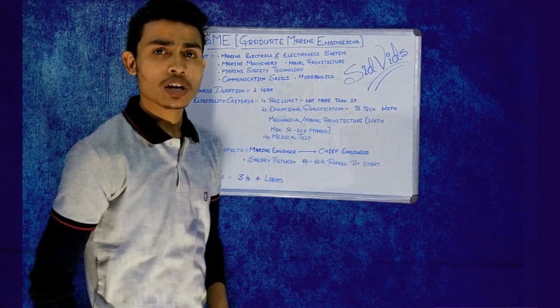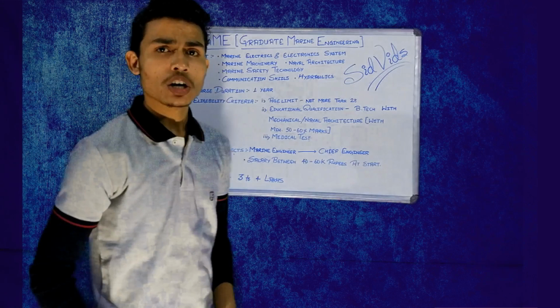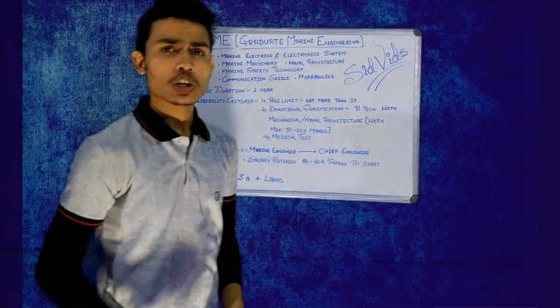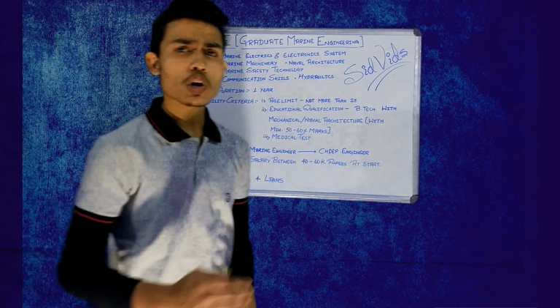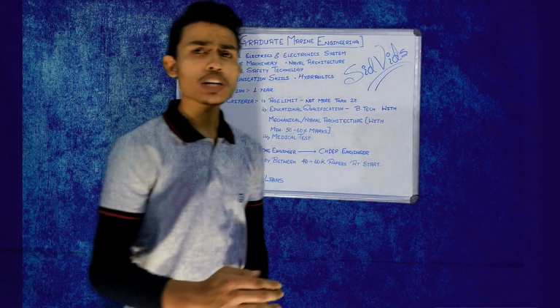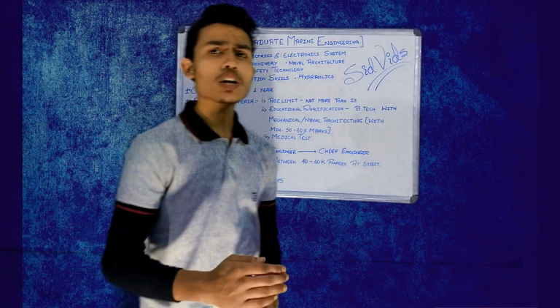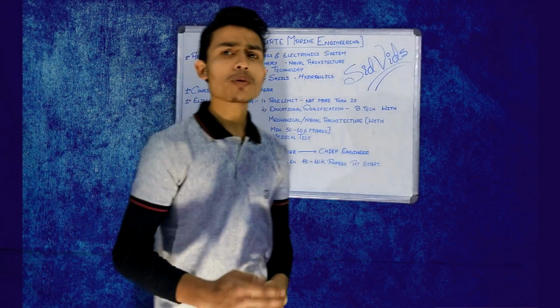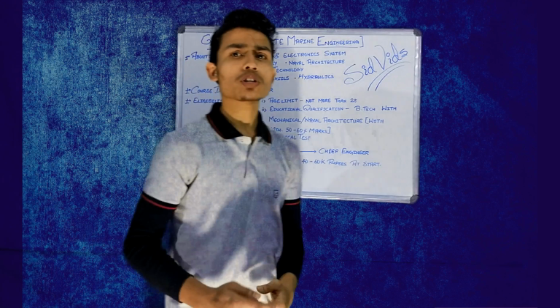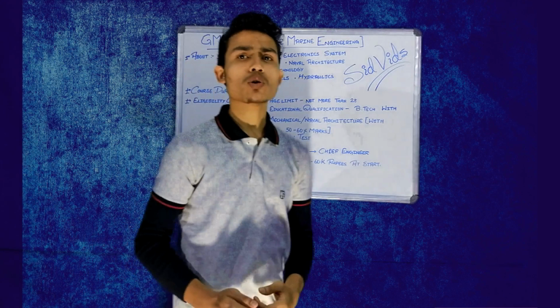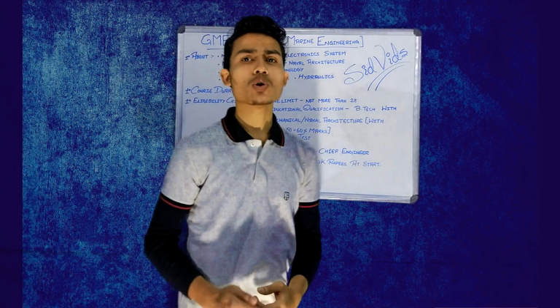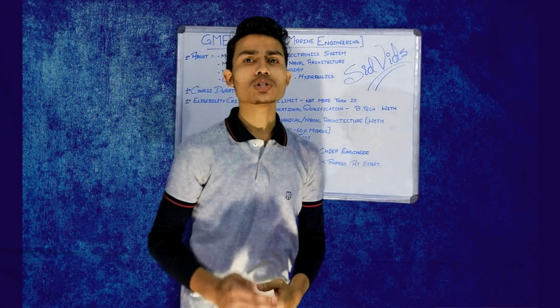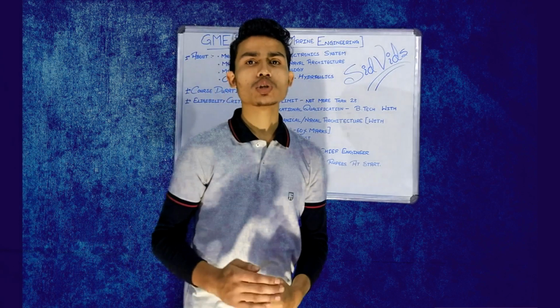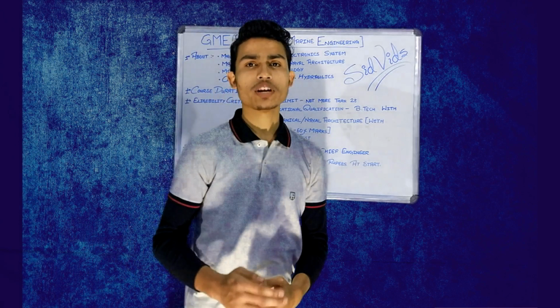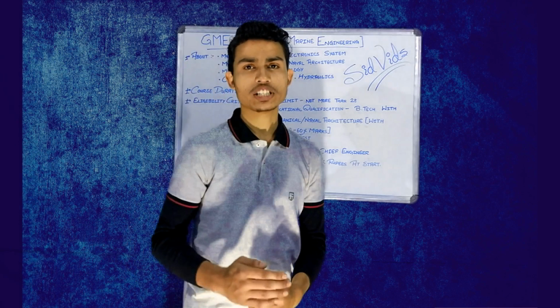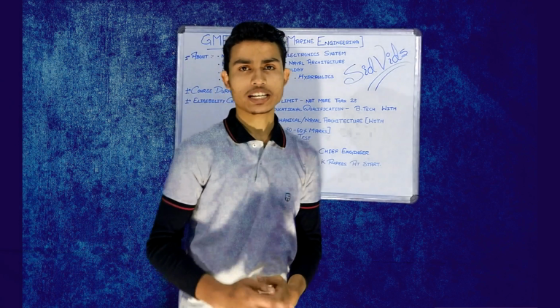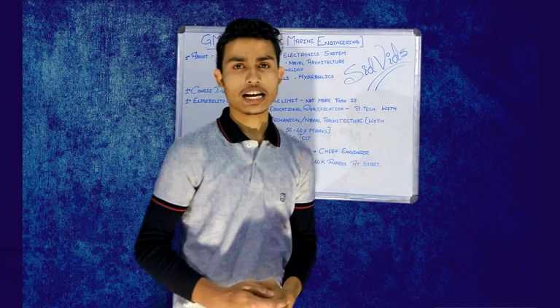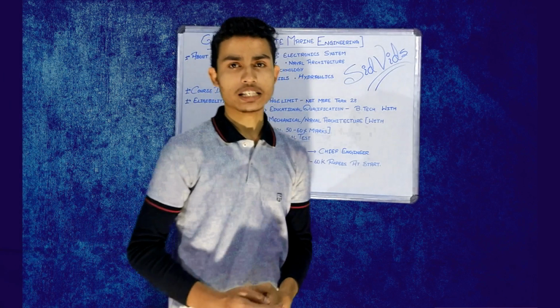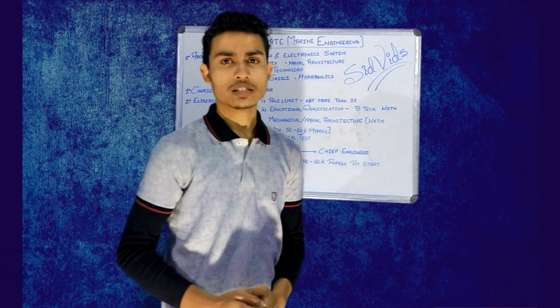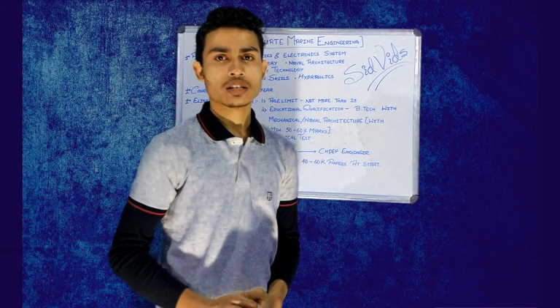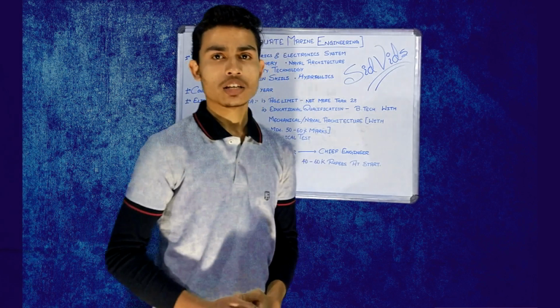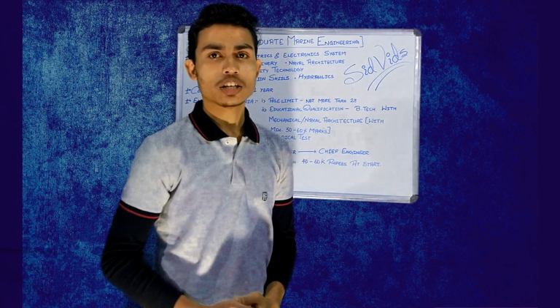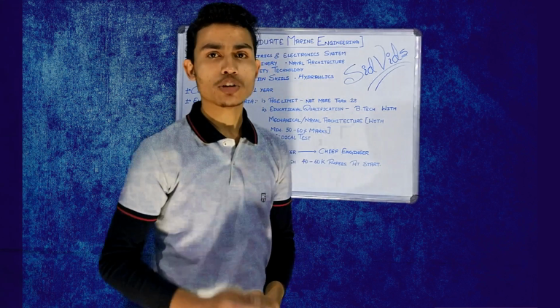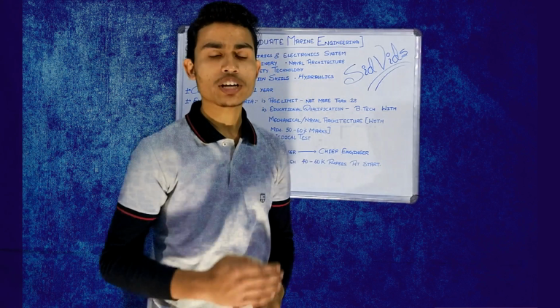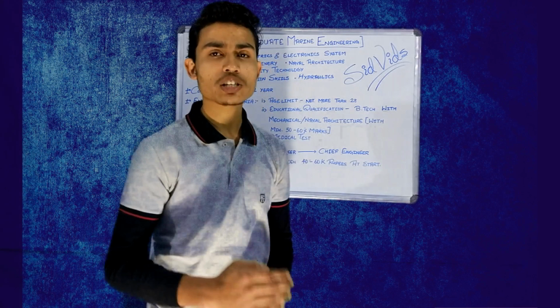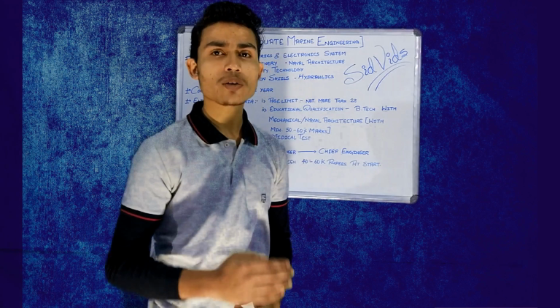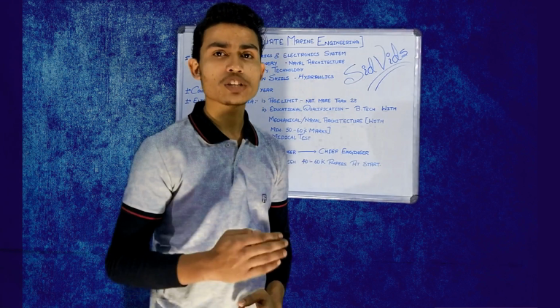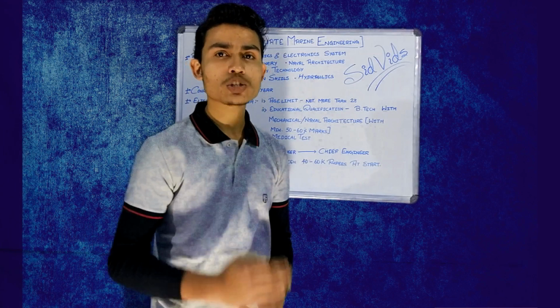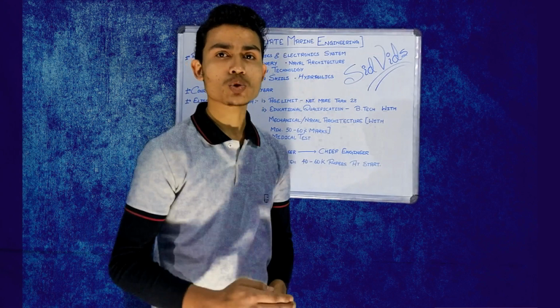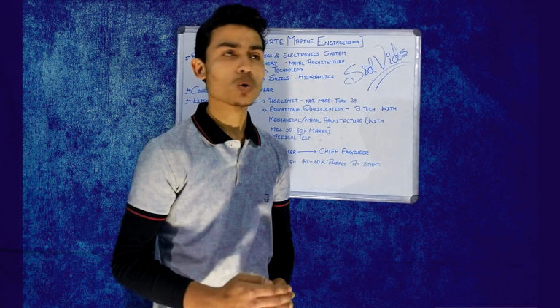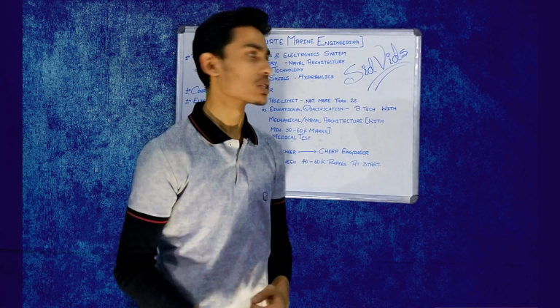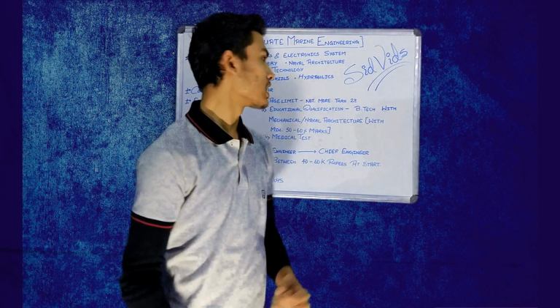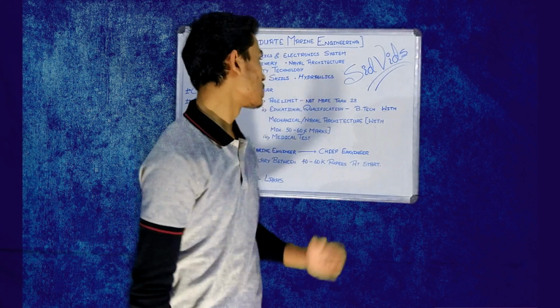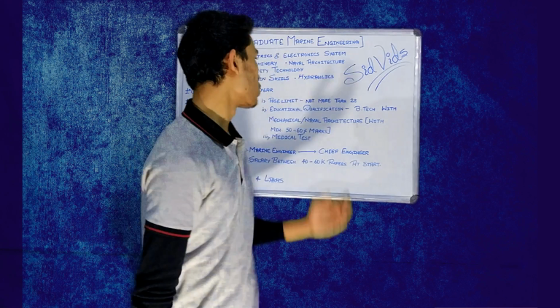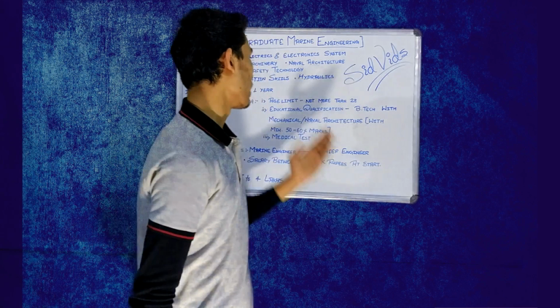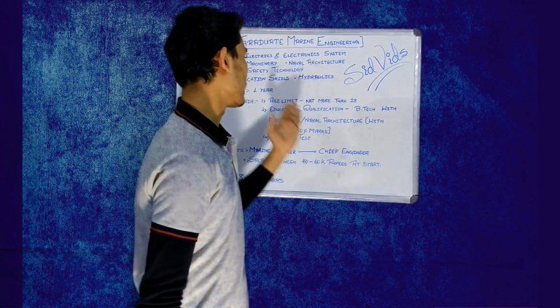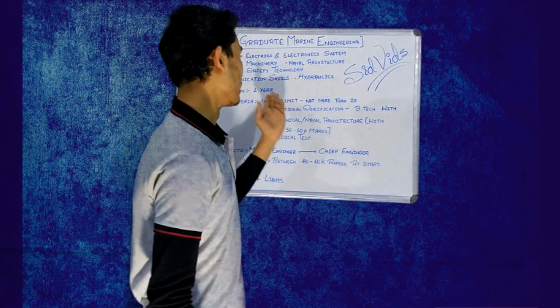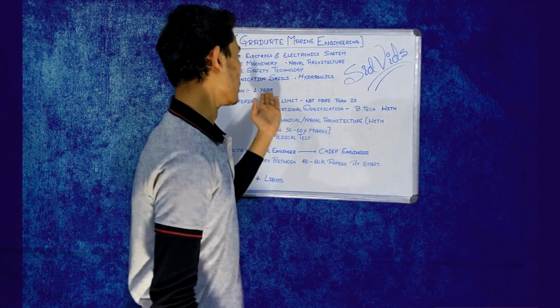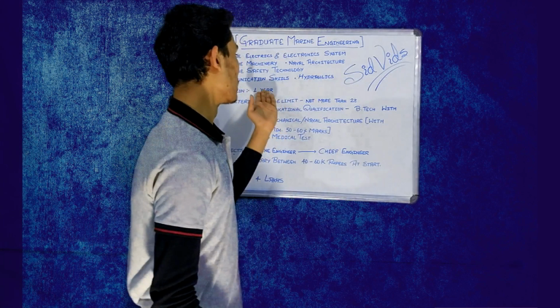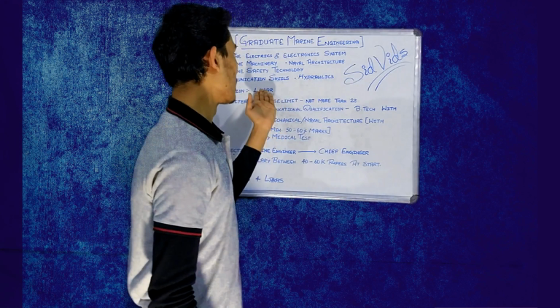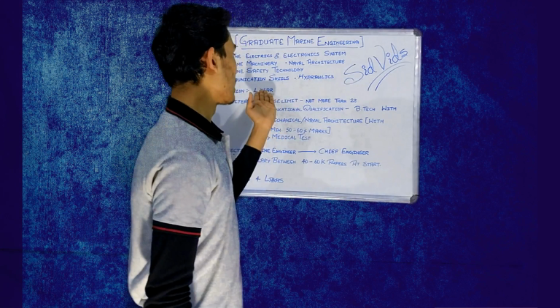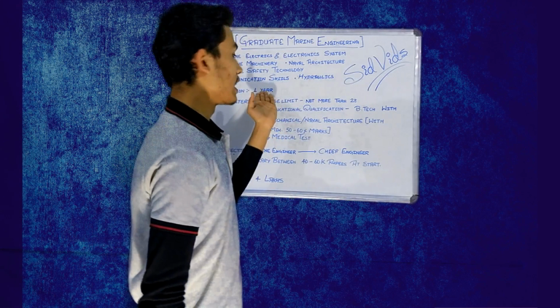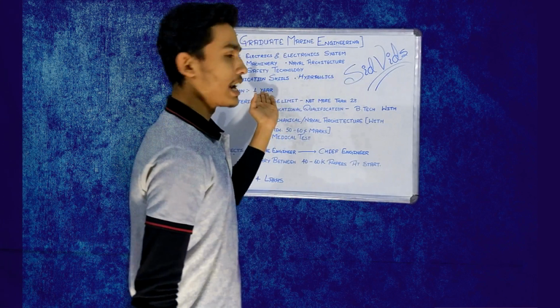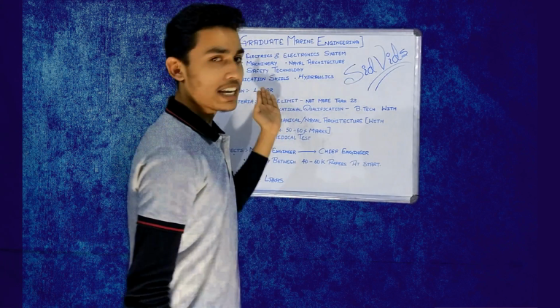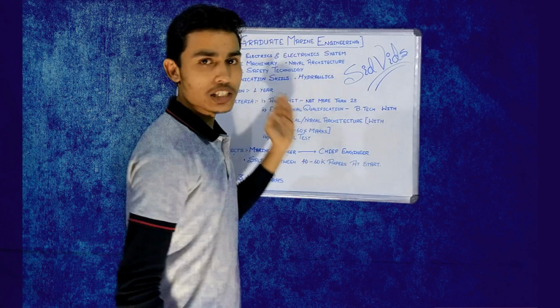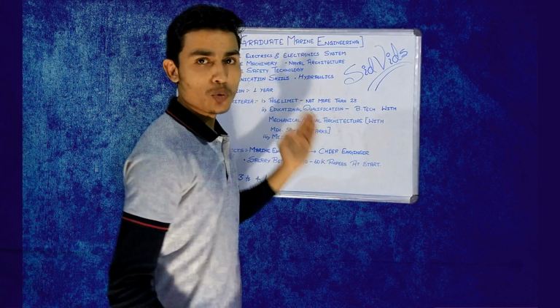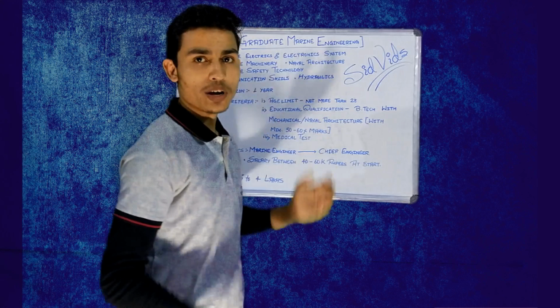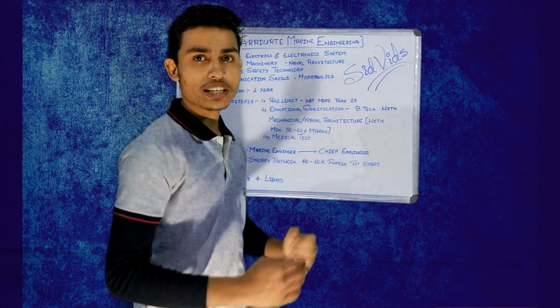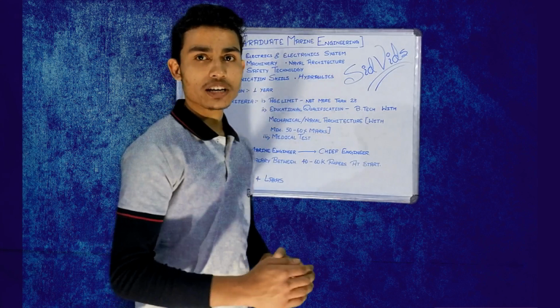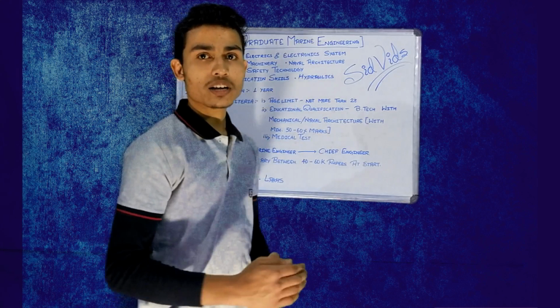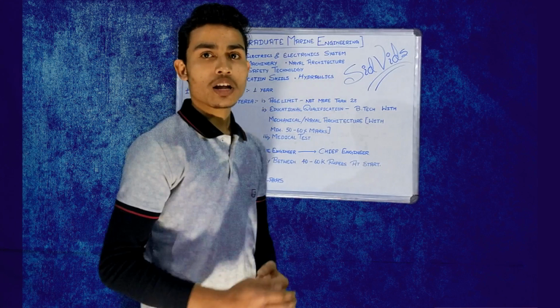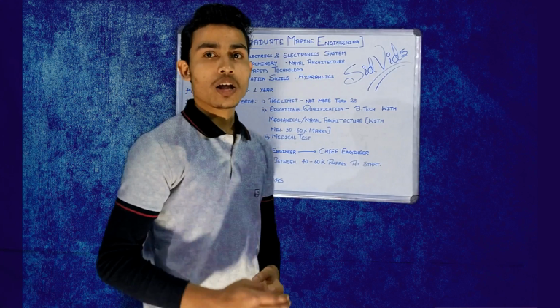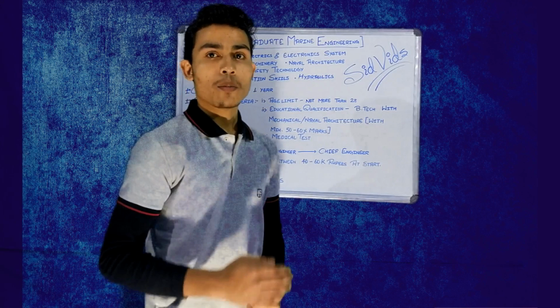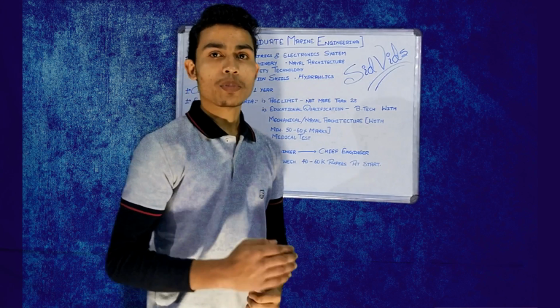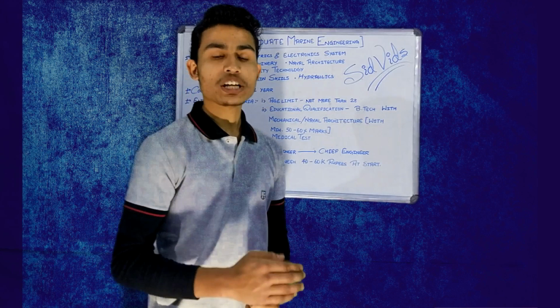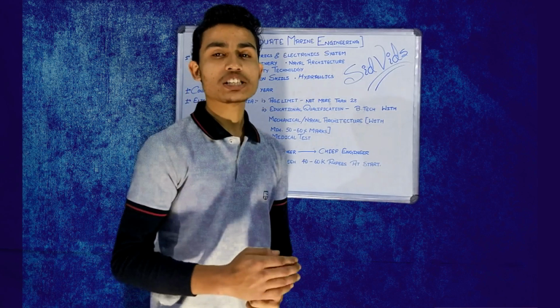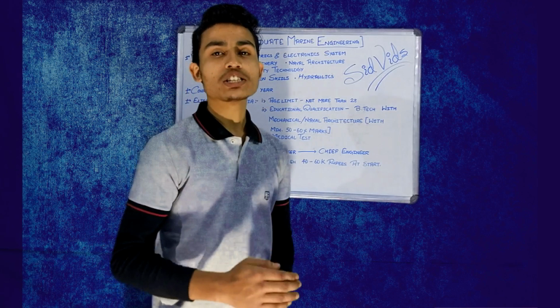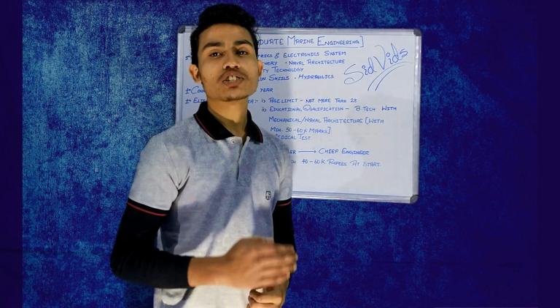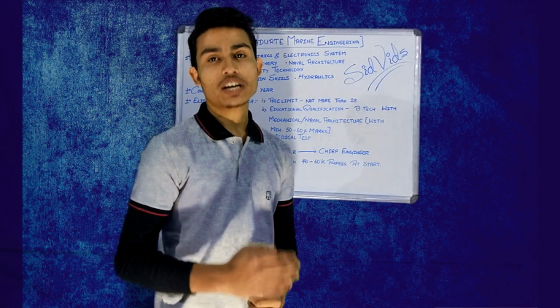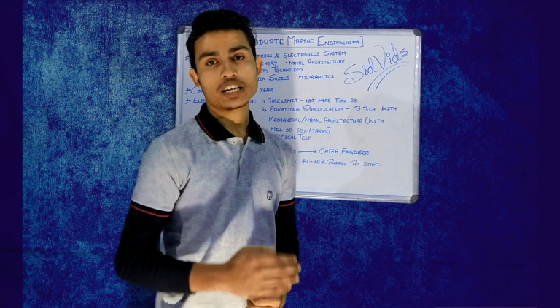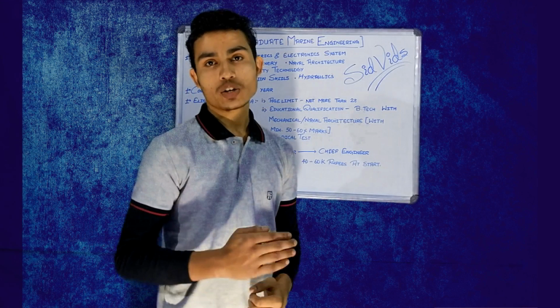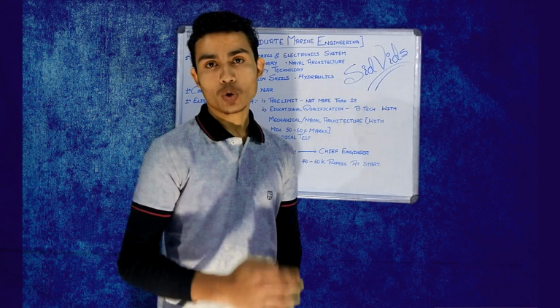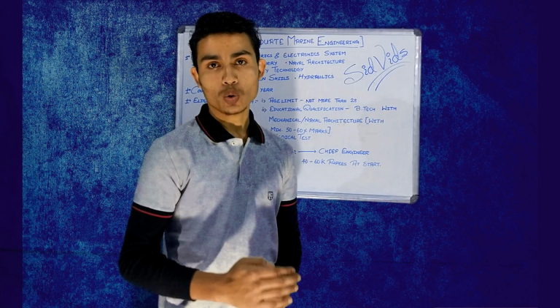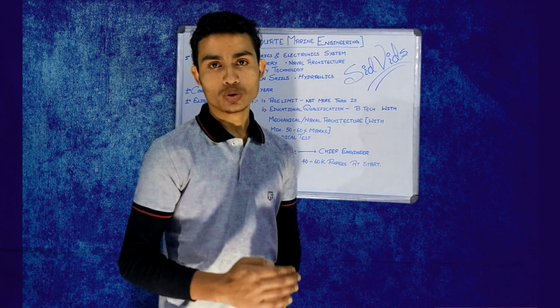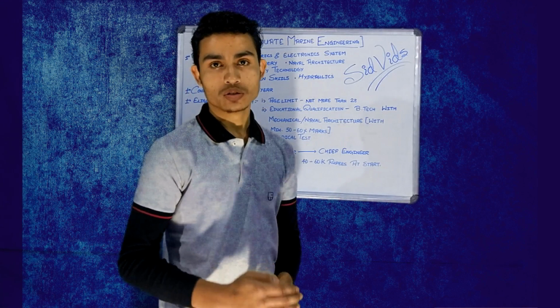Talking about the course duration, the duration of this course is one year. It is a one year pre-sea training course.